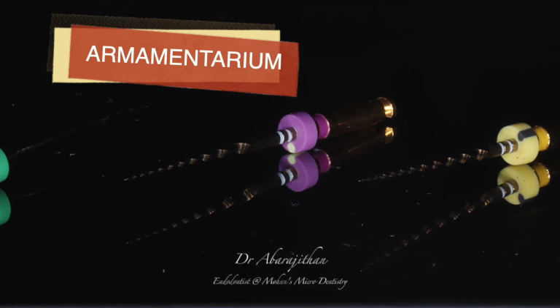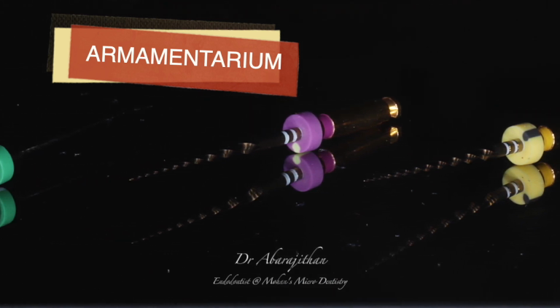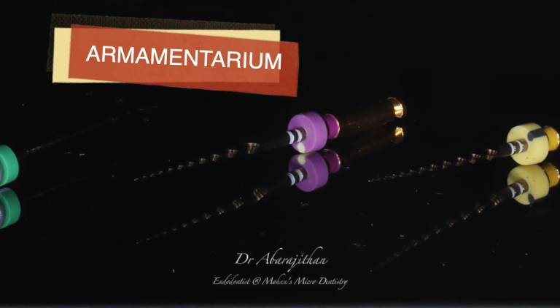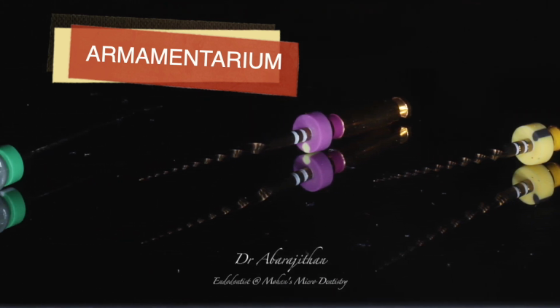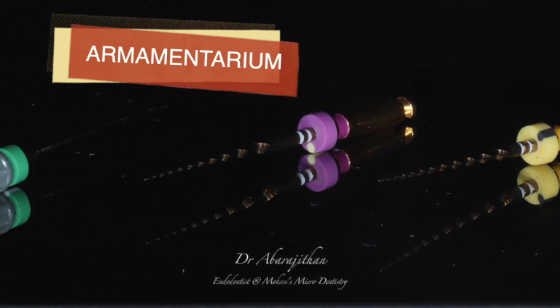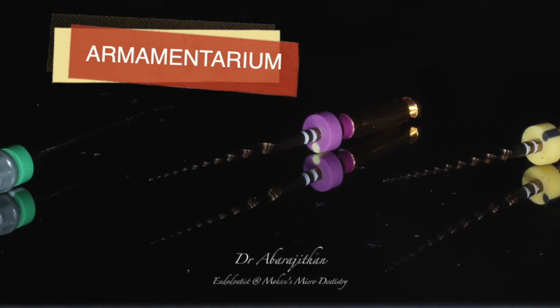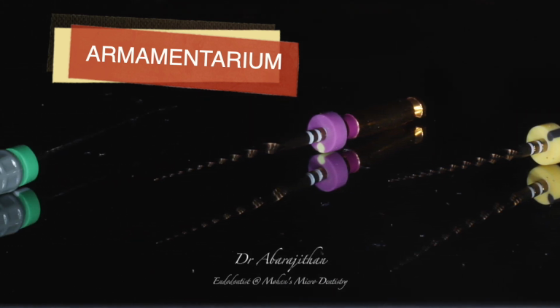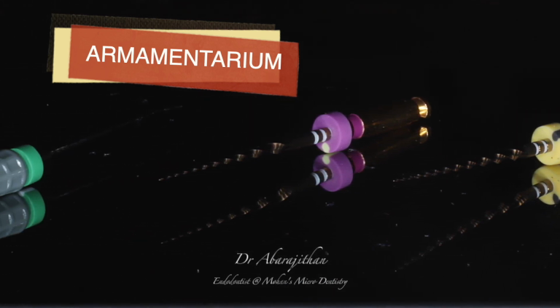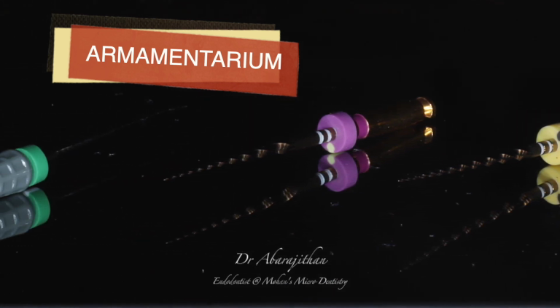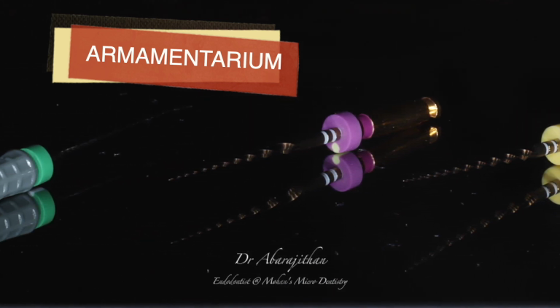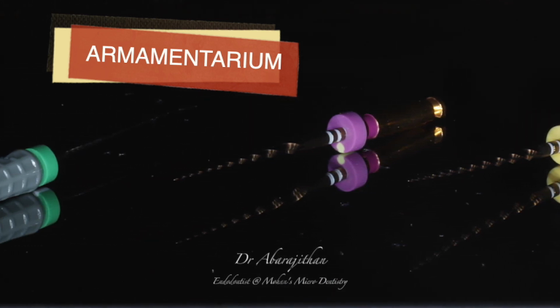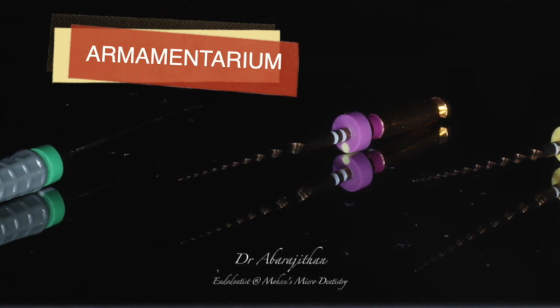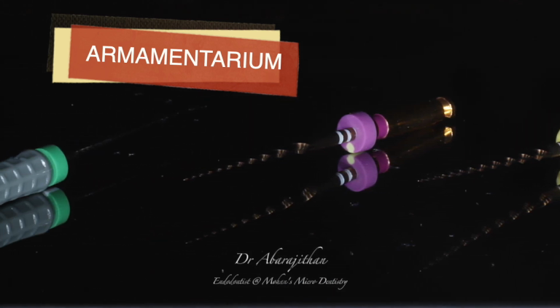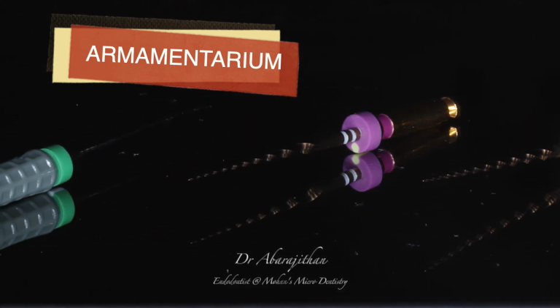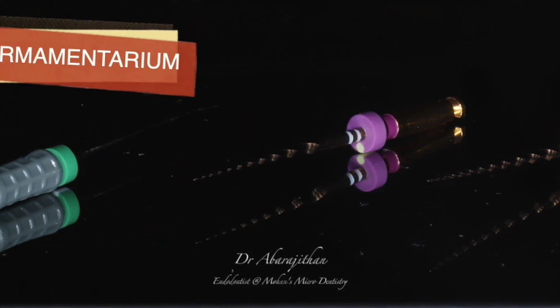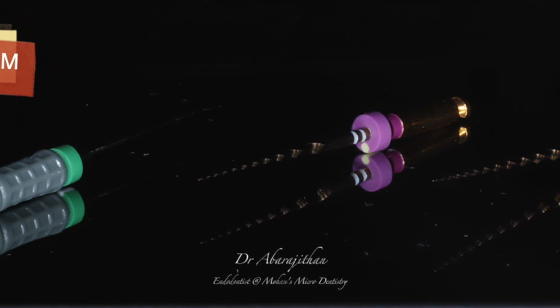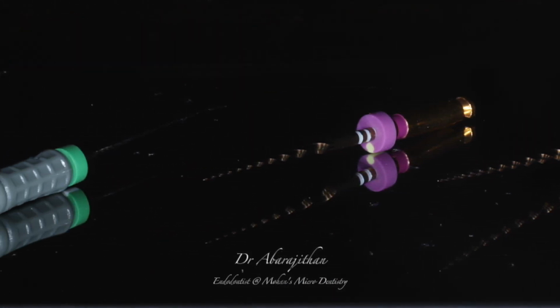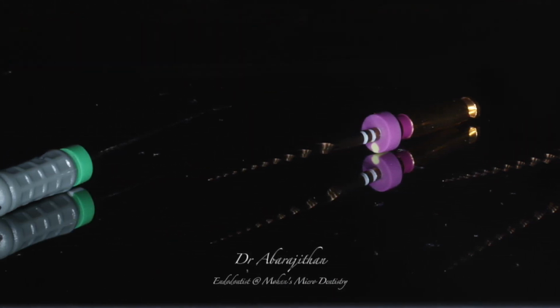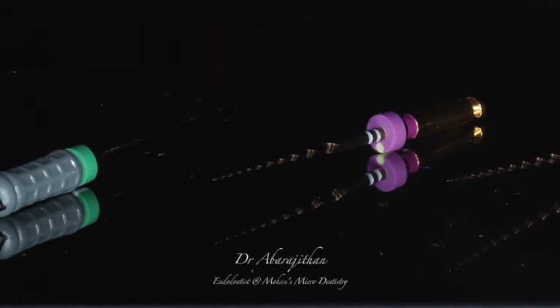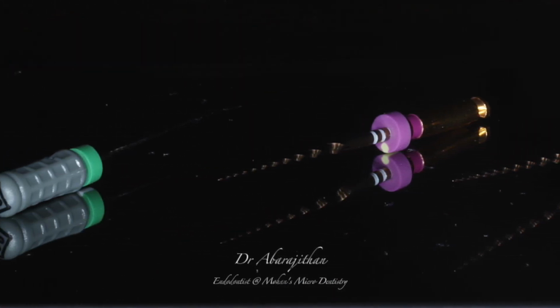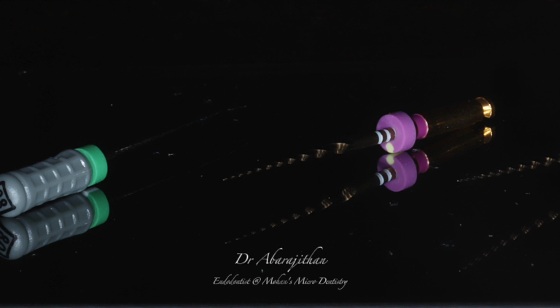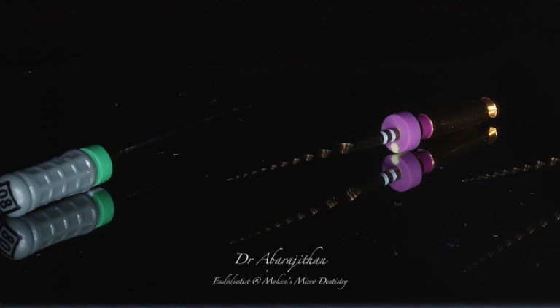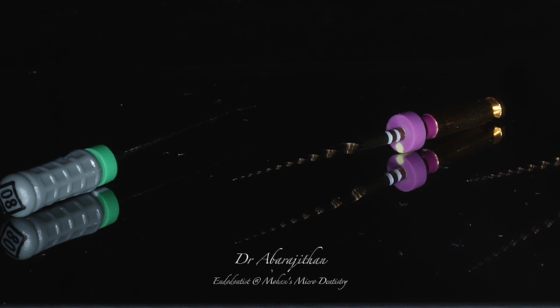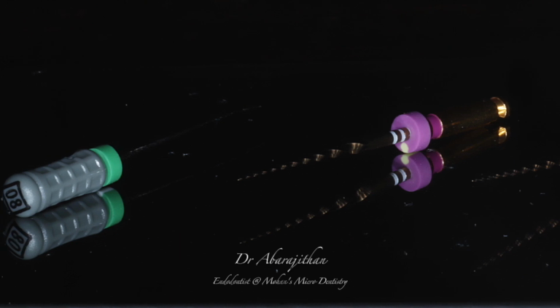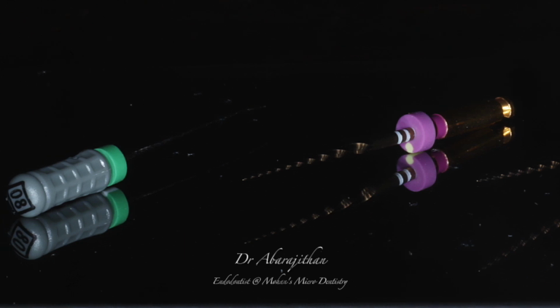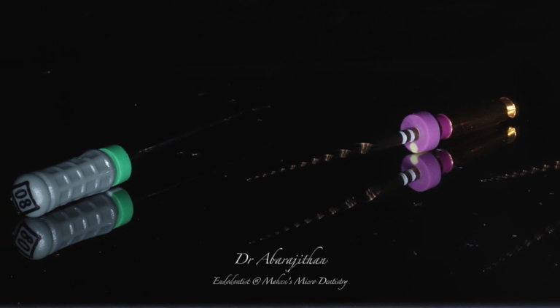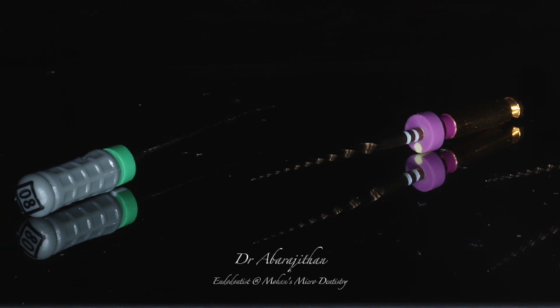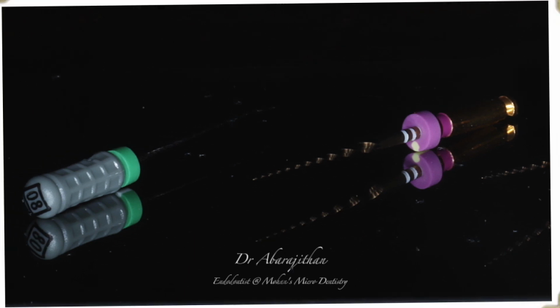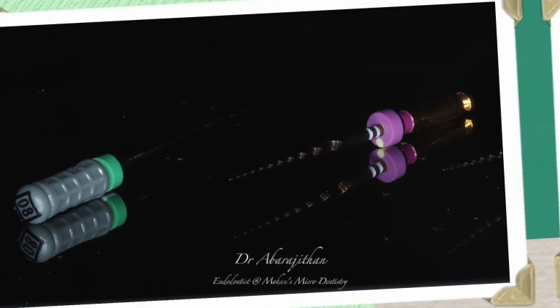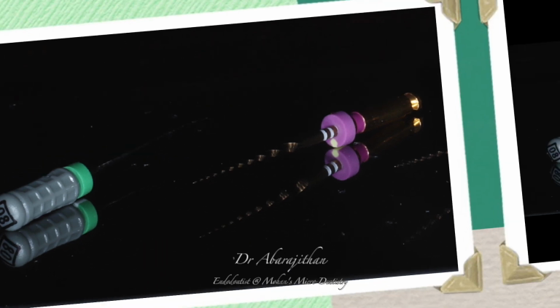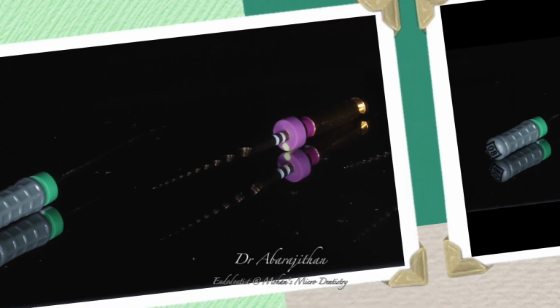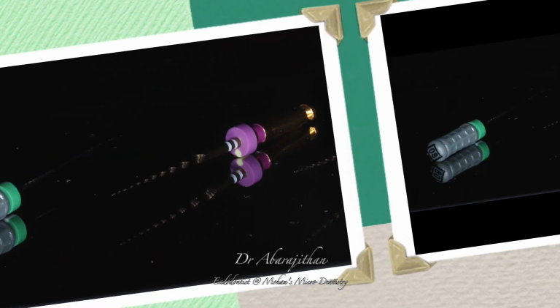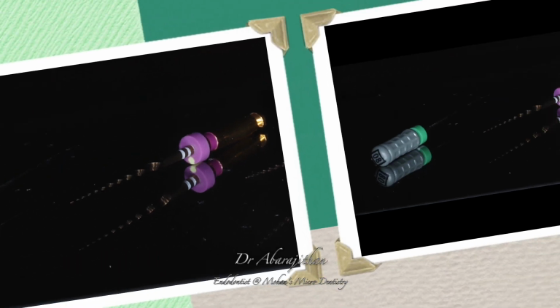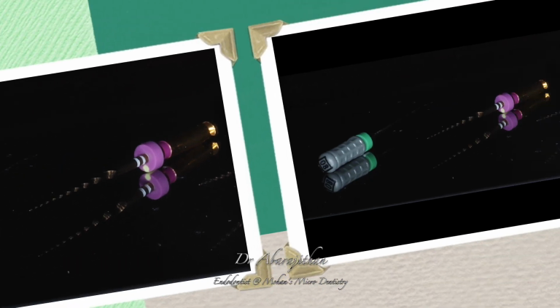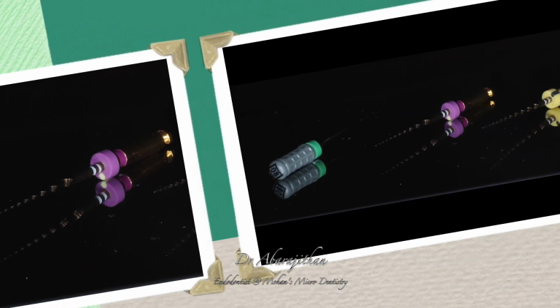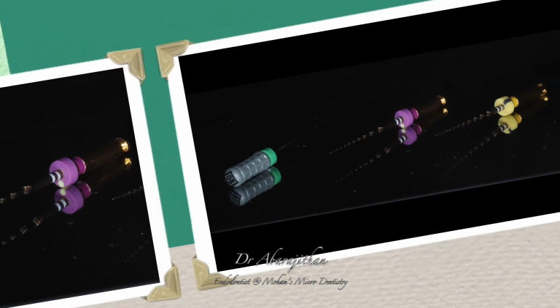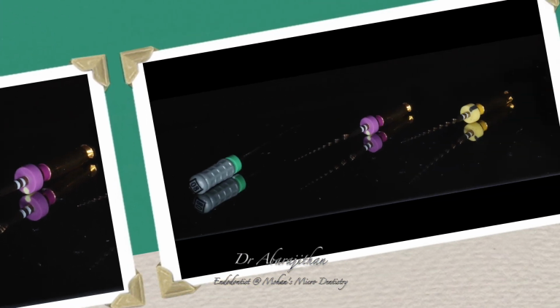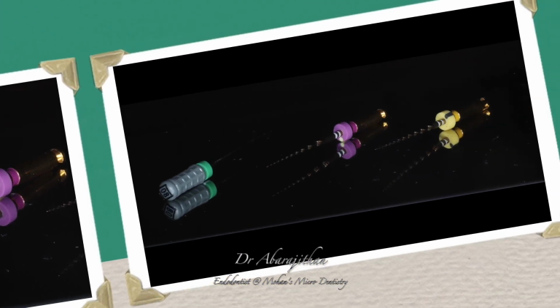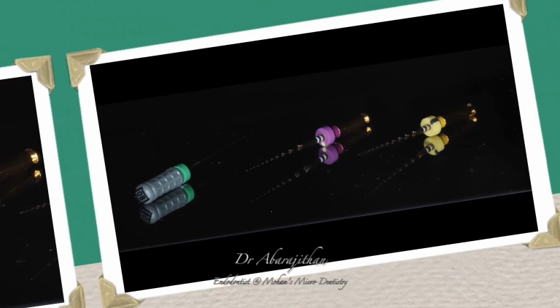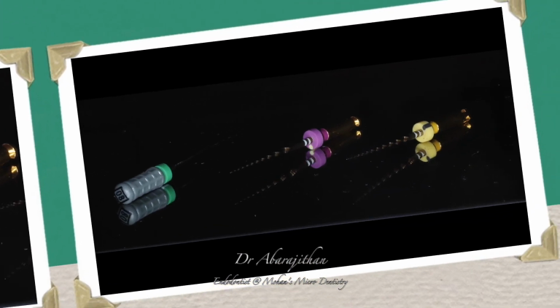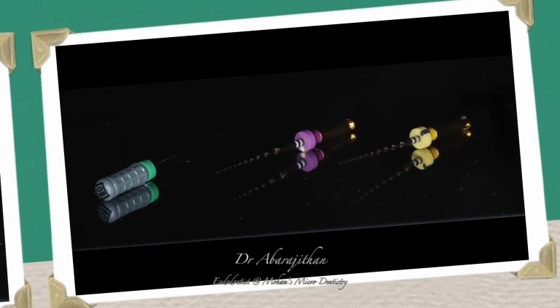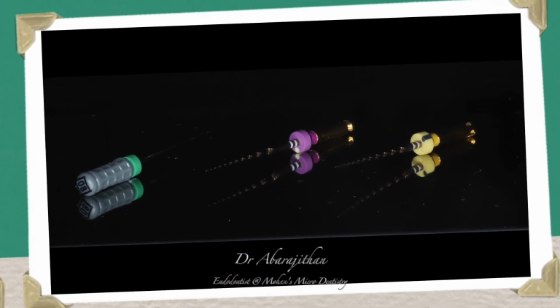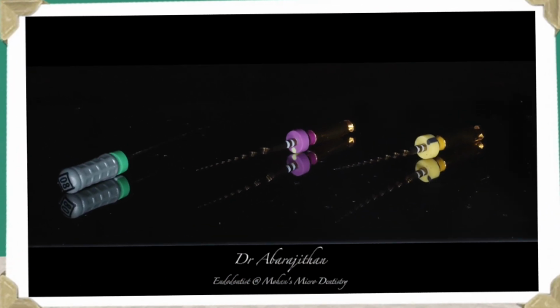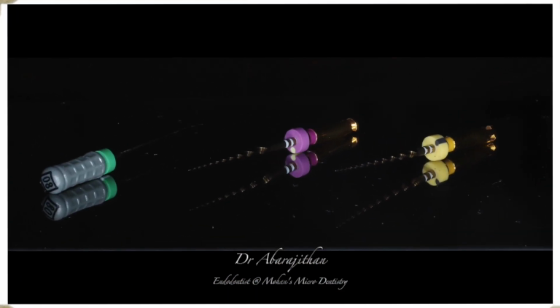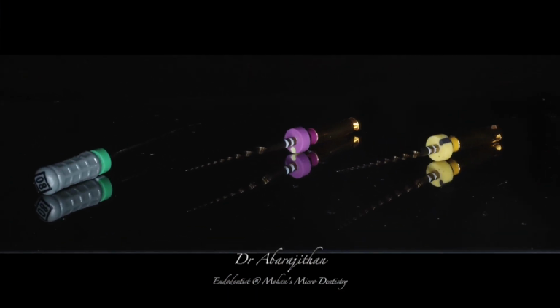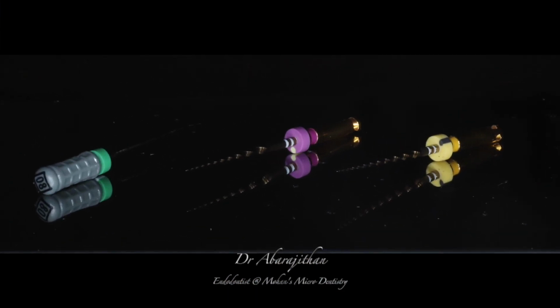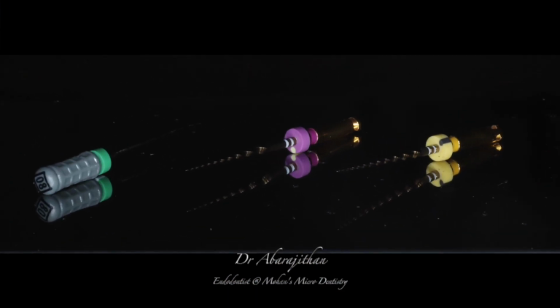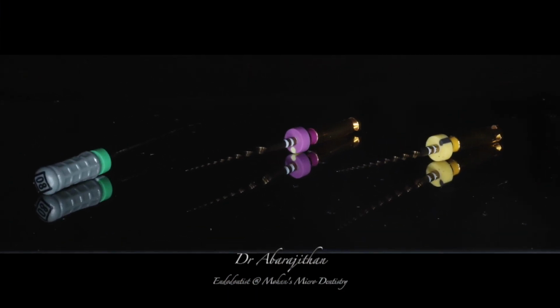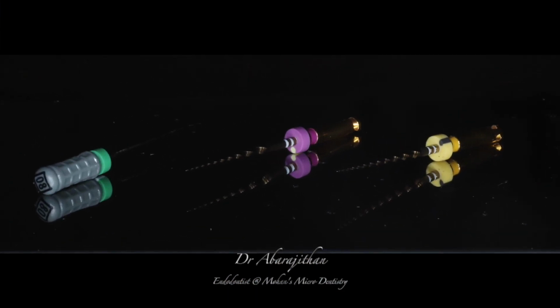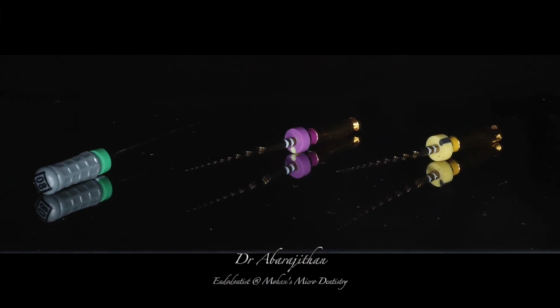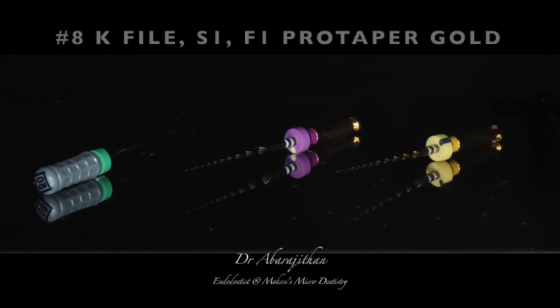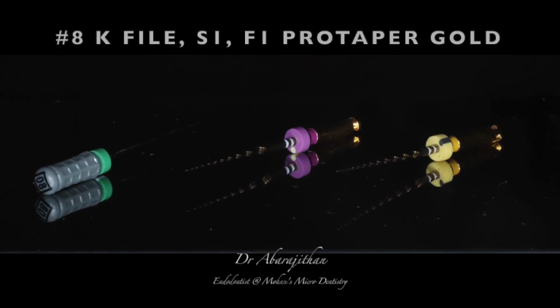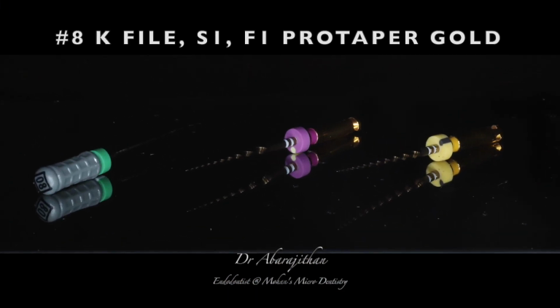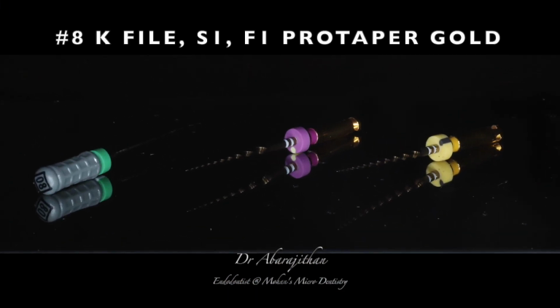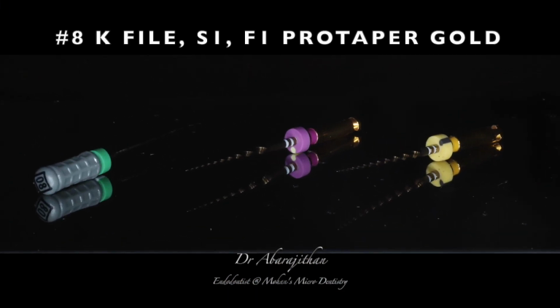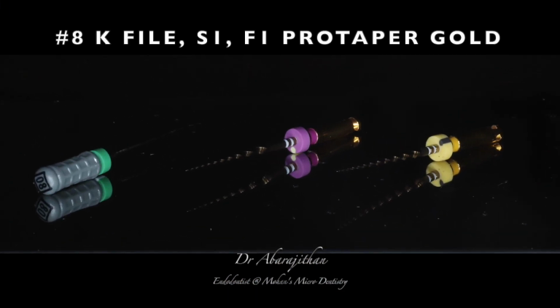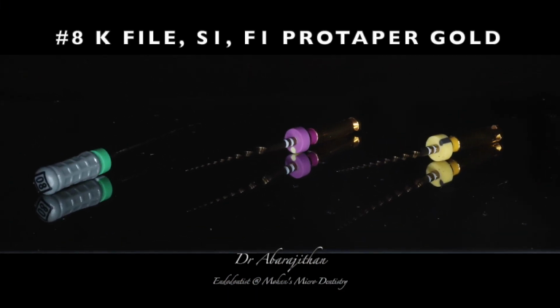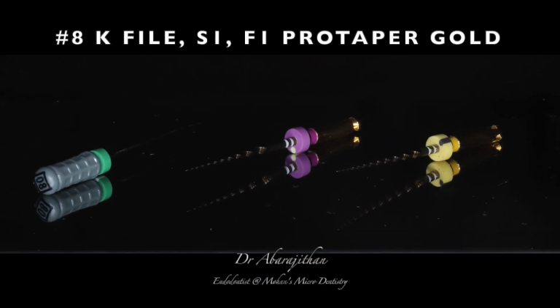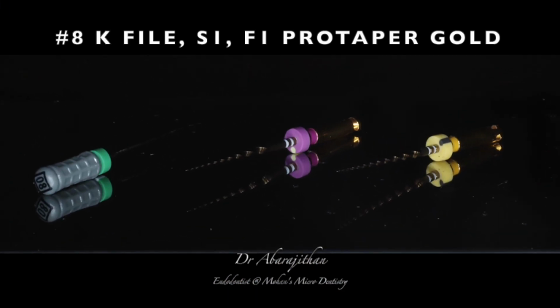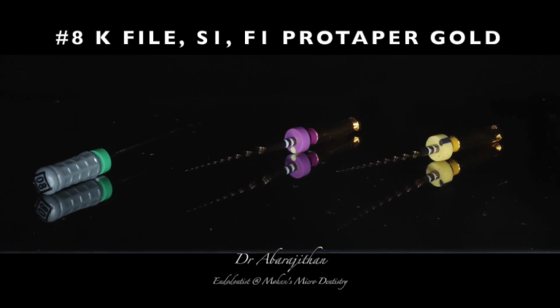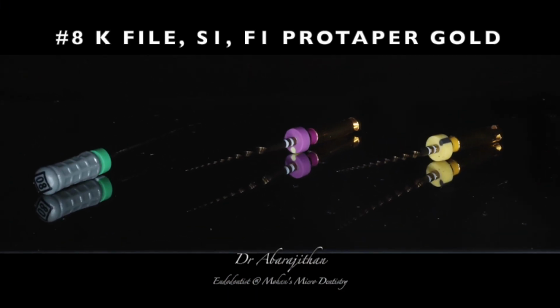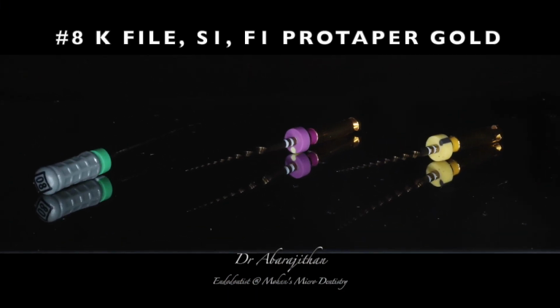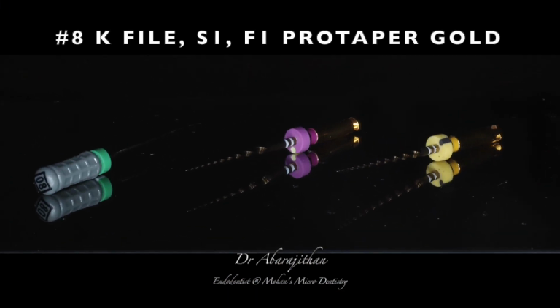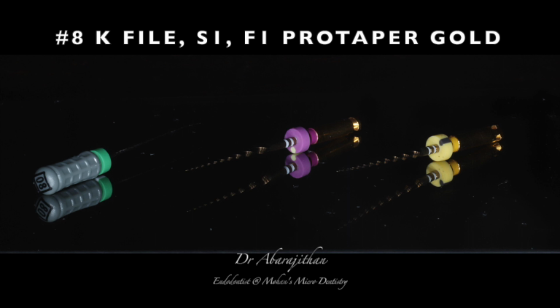We have three files: an S1 Protaper Gold, an F1 Protaper Gold, and an 8 size K file.